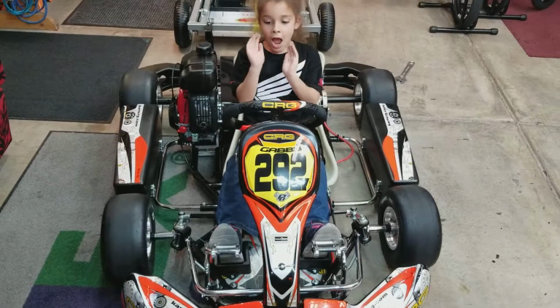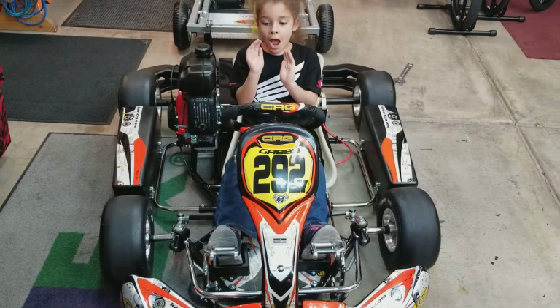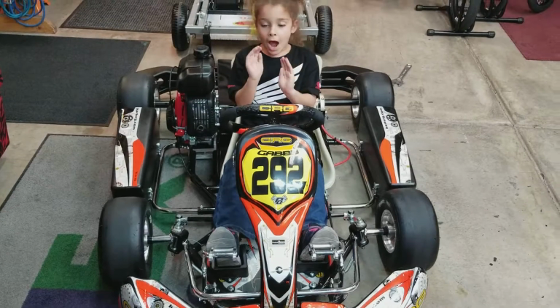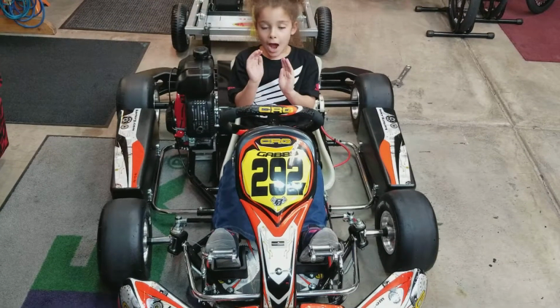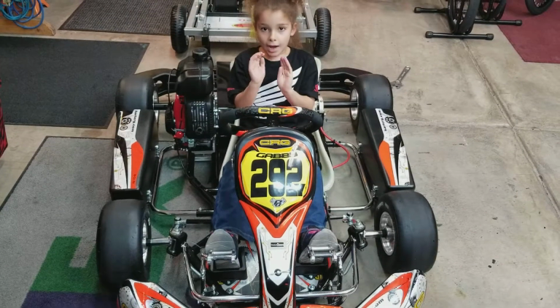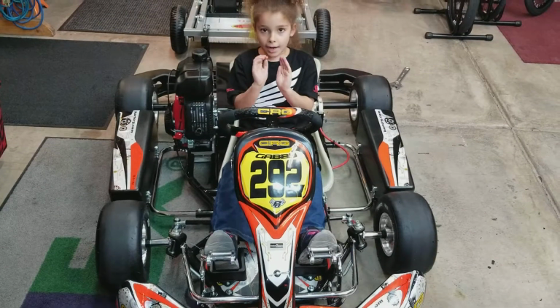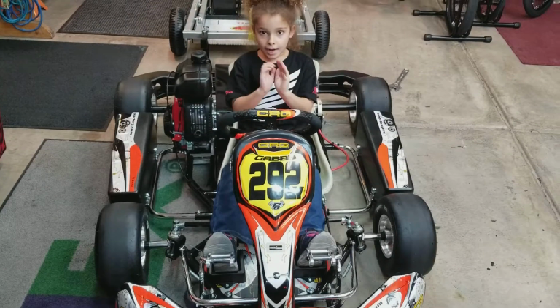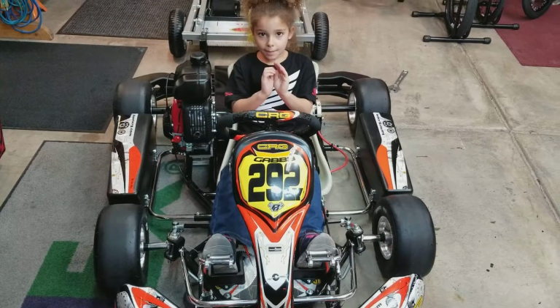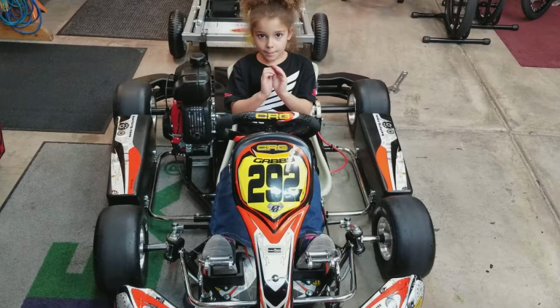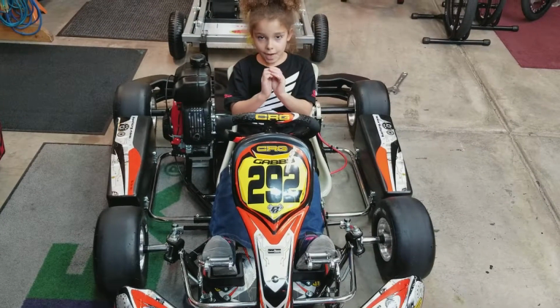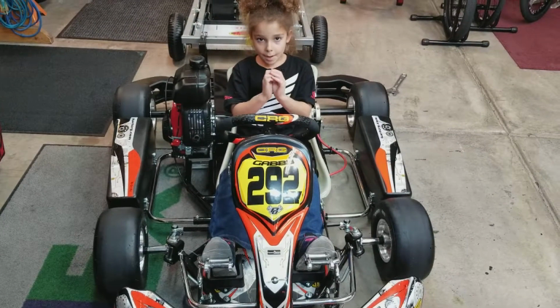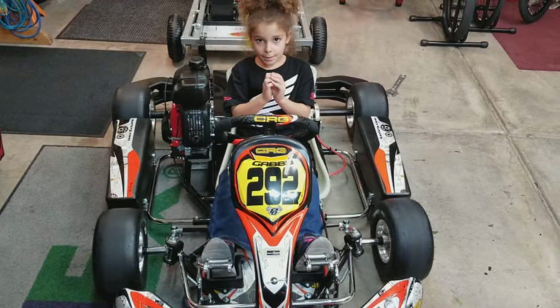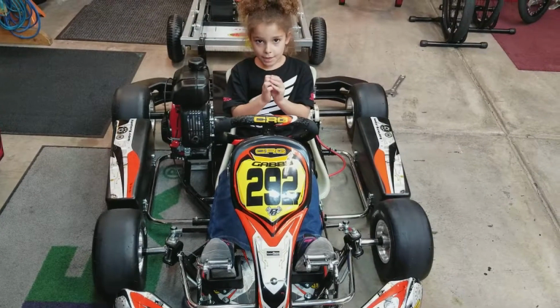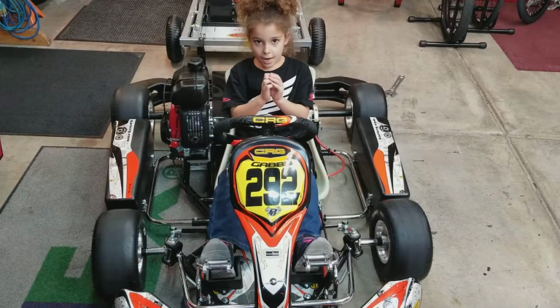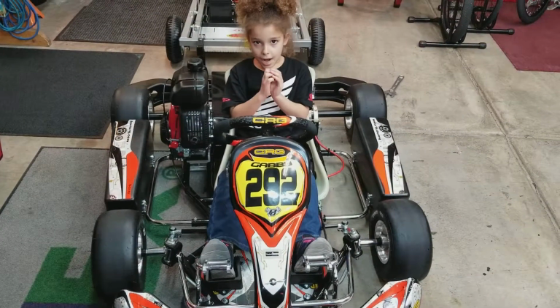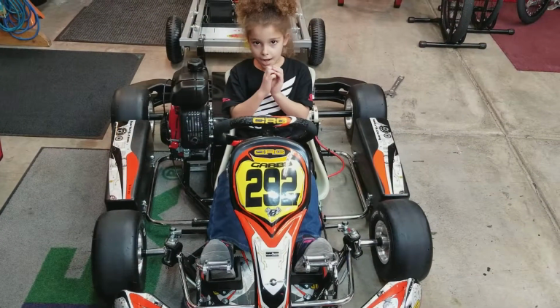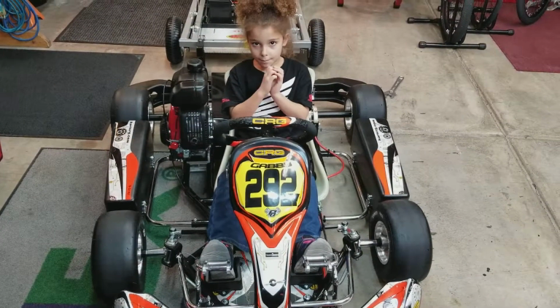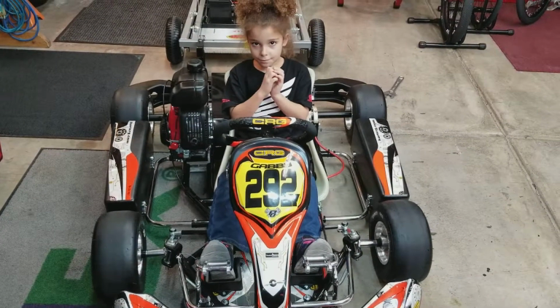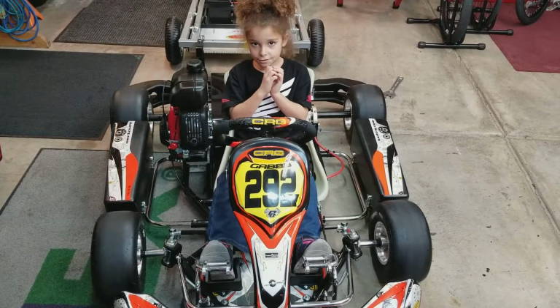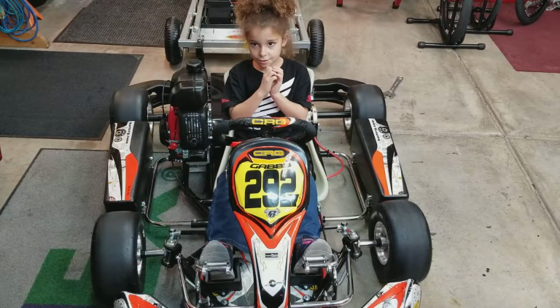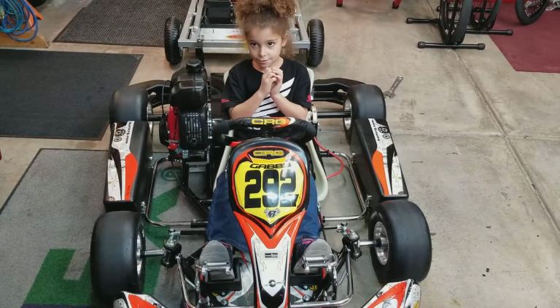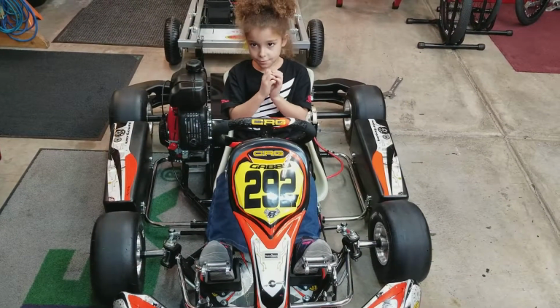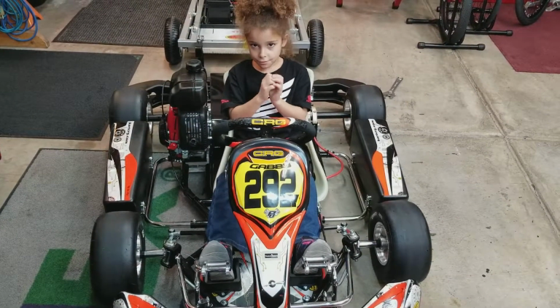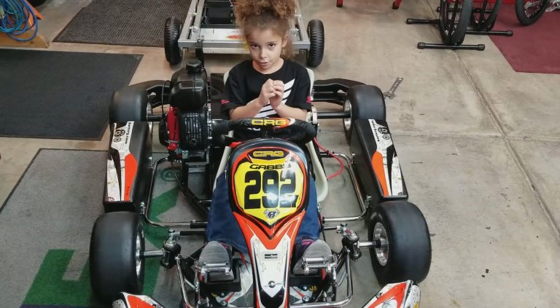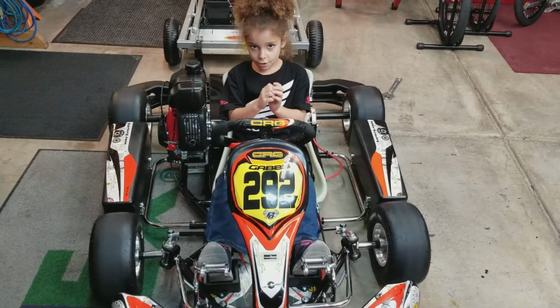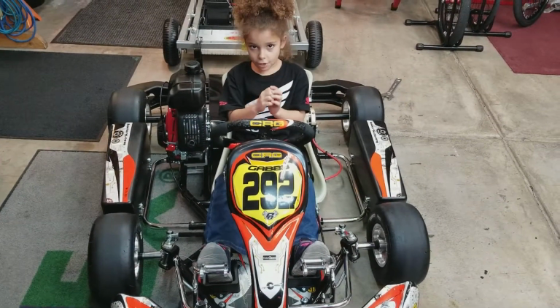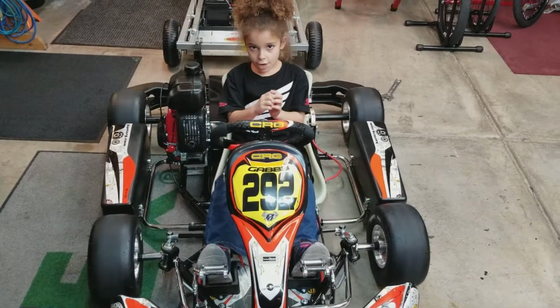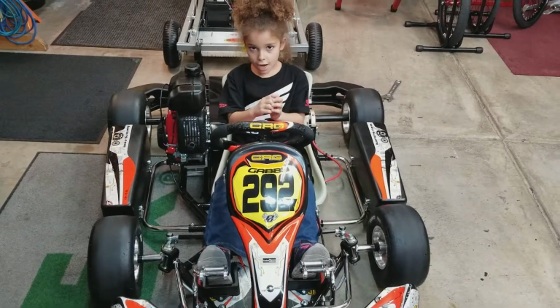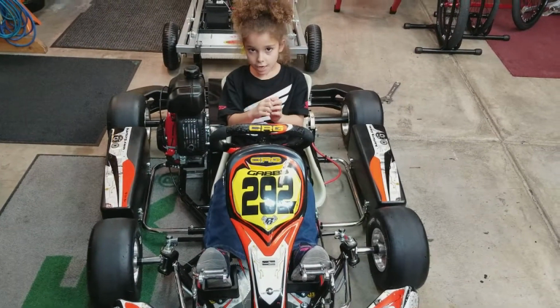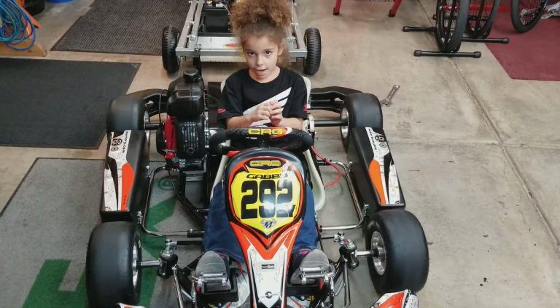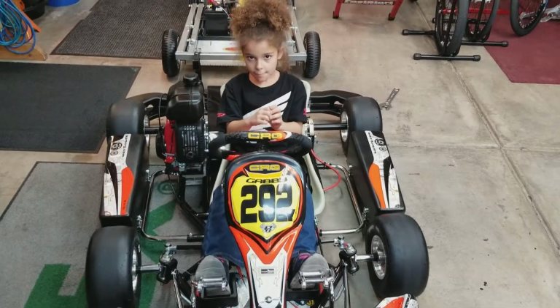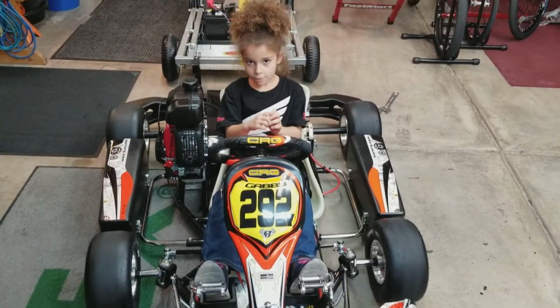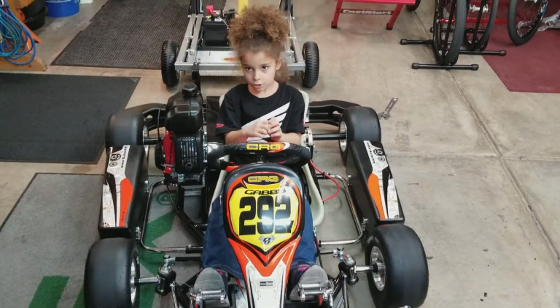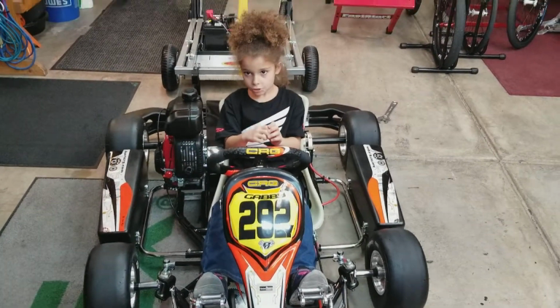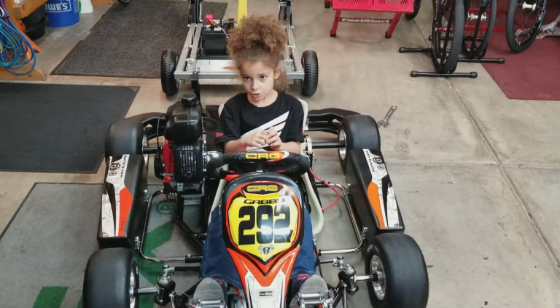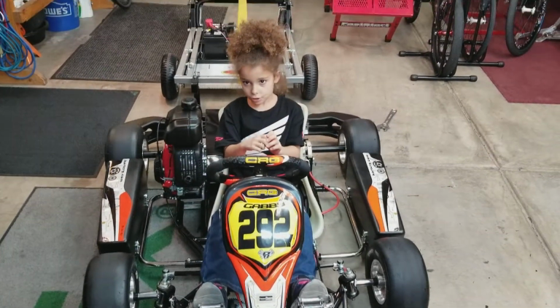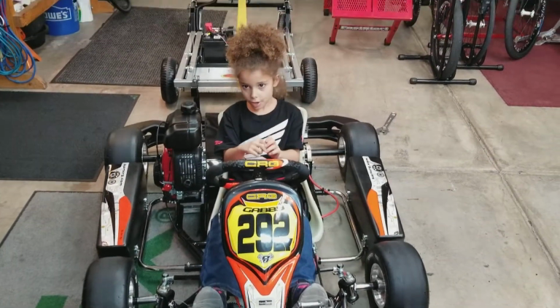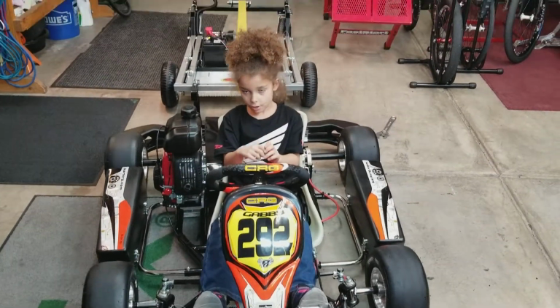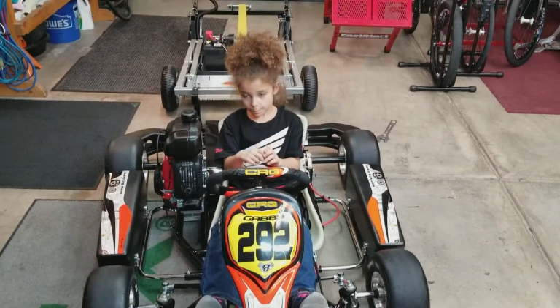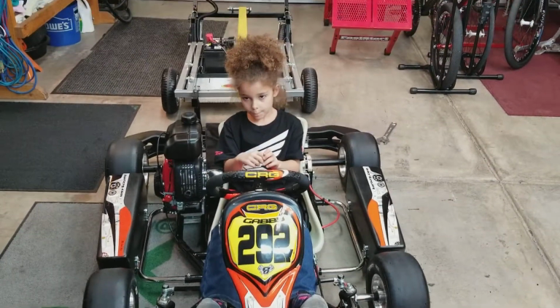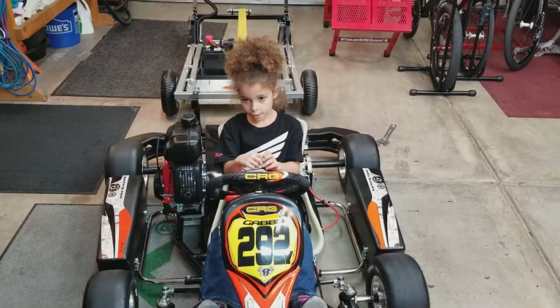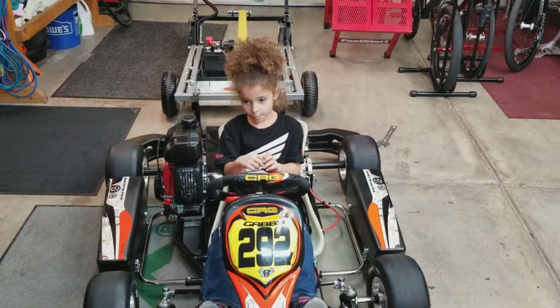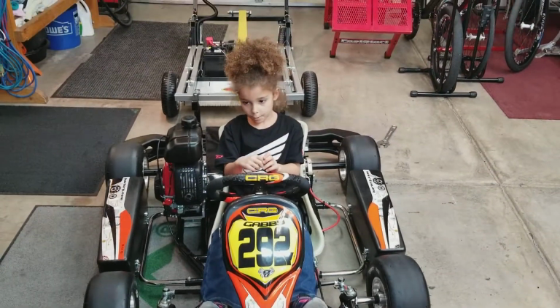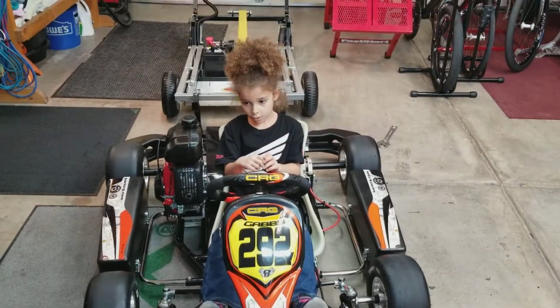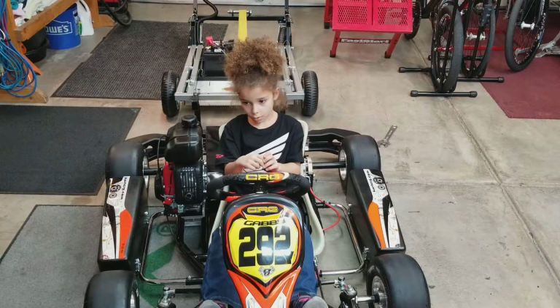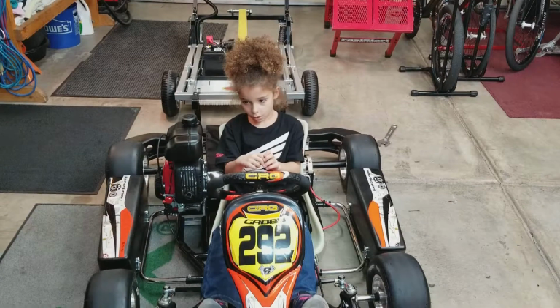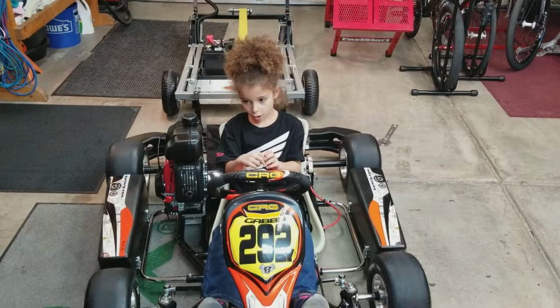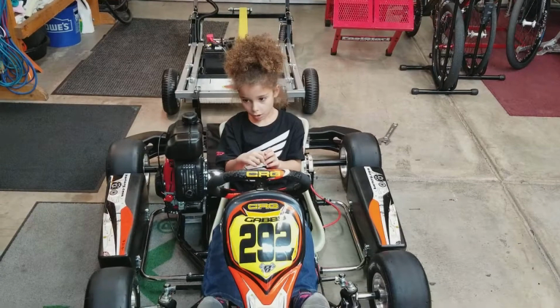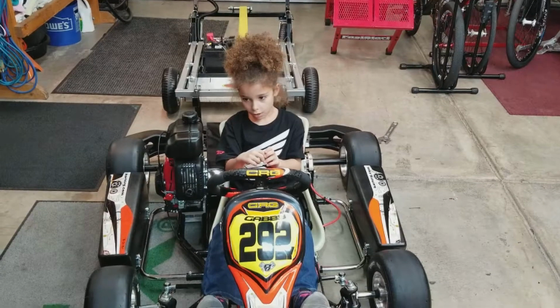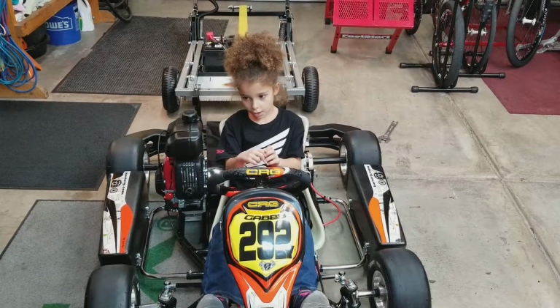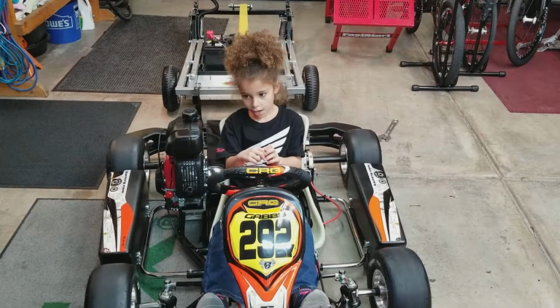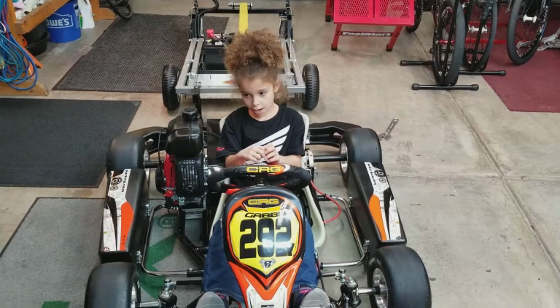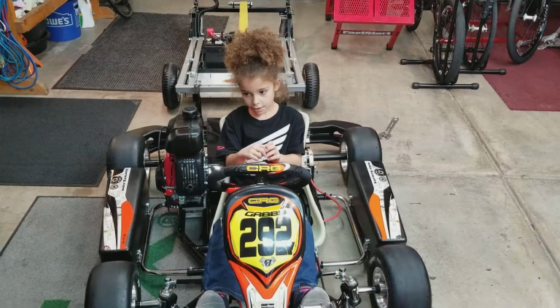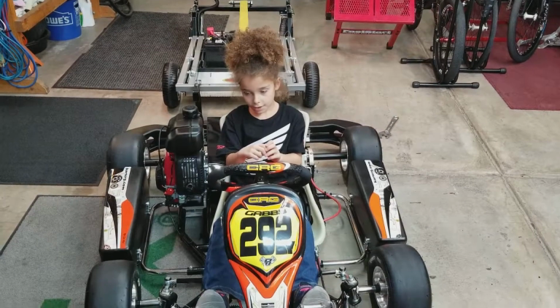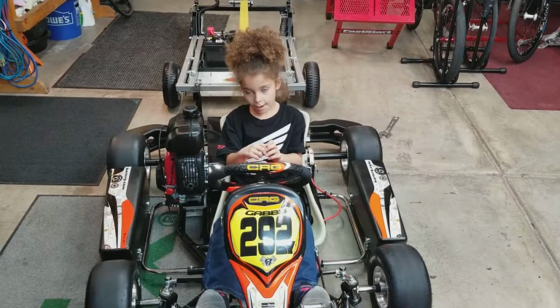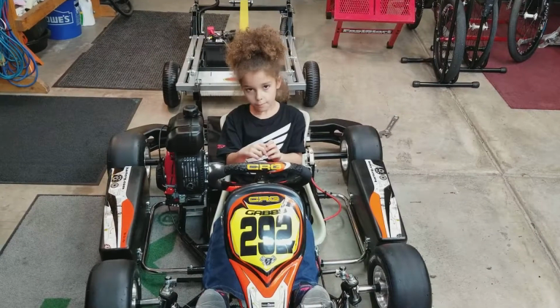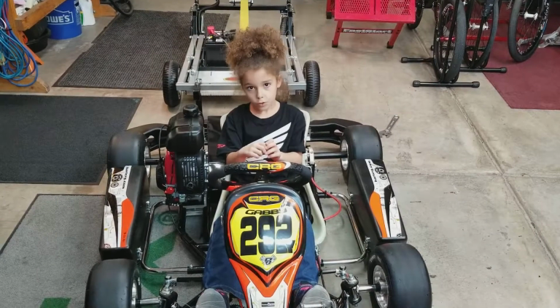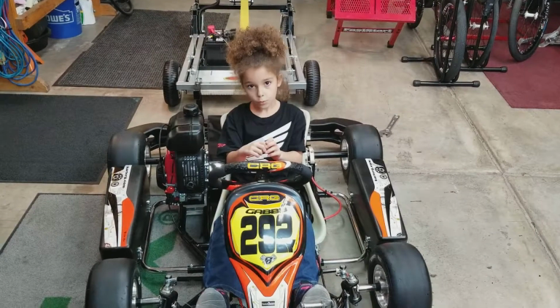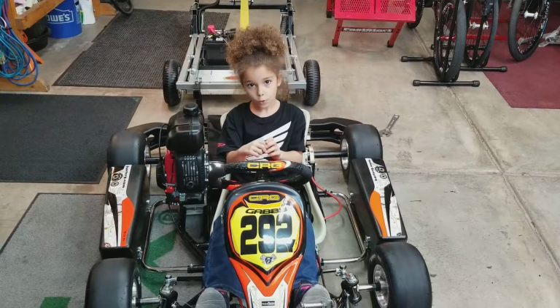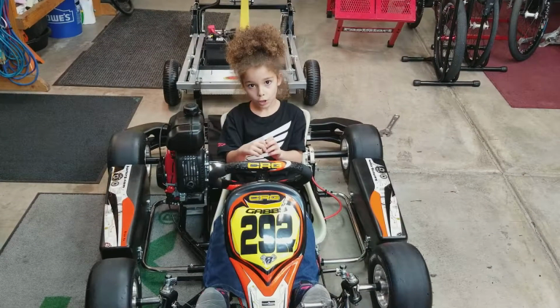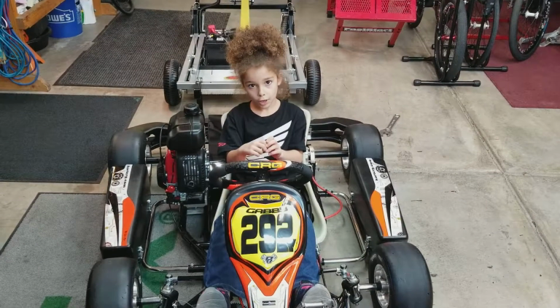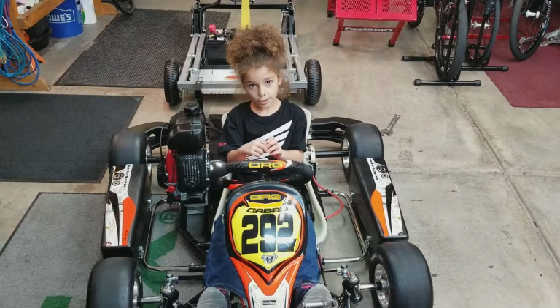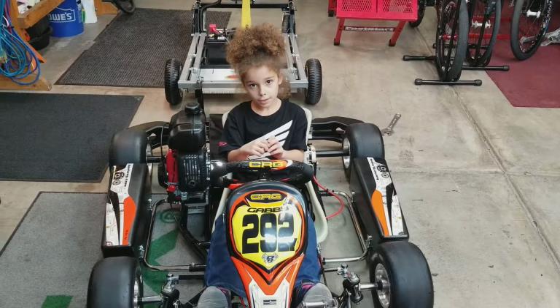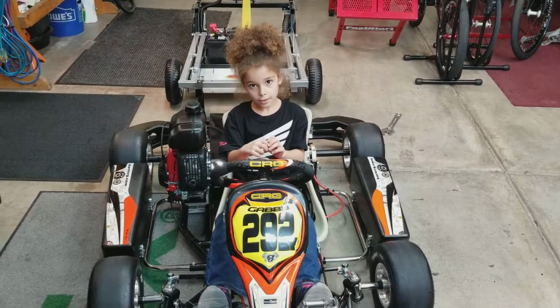Hi, I'm Gabby. I'm six years old and I'm going to show you how to pick up a go-kart and work on it.